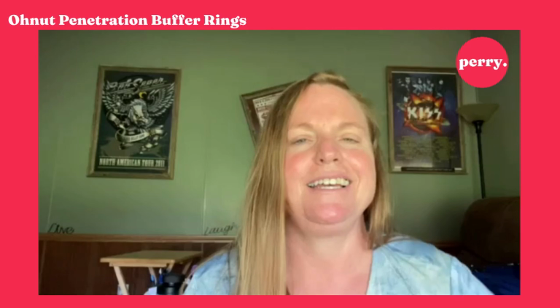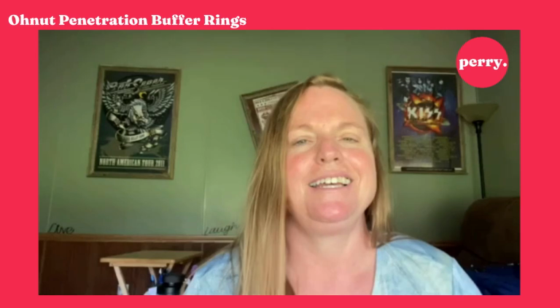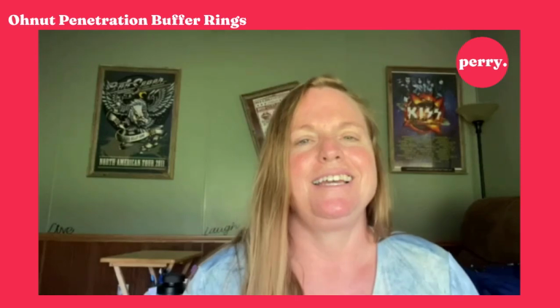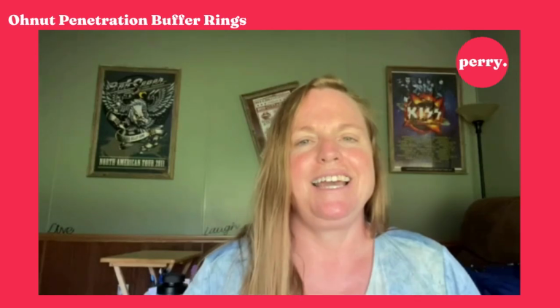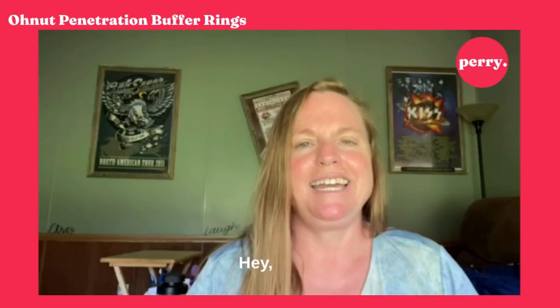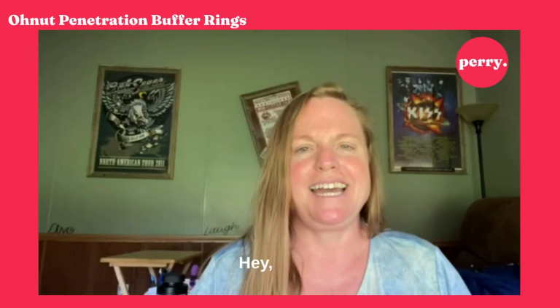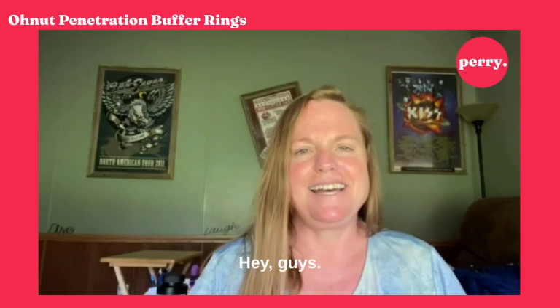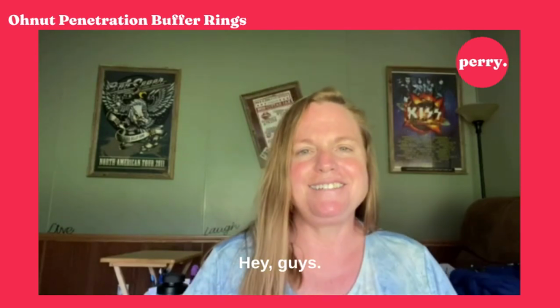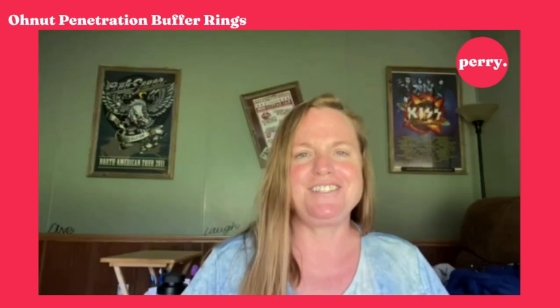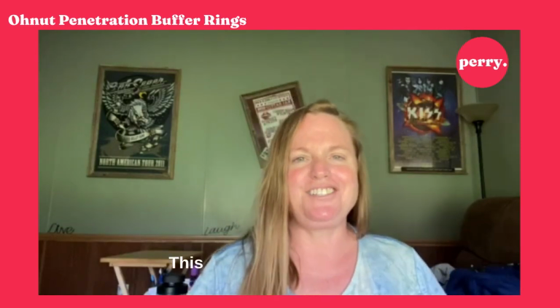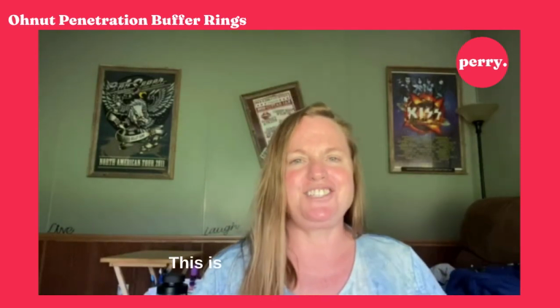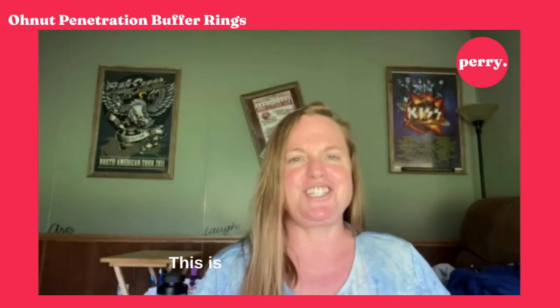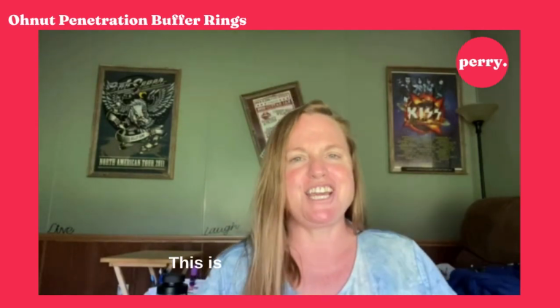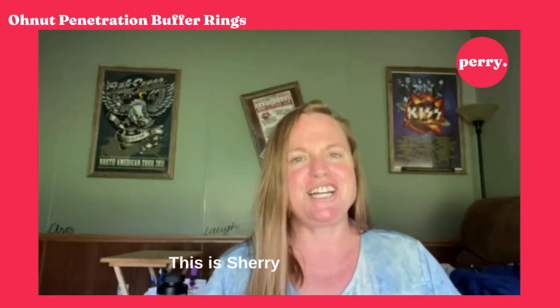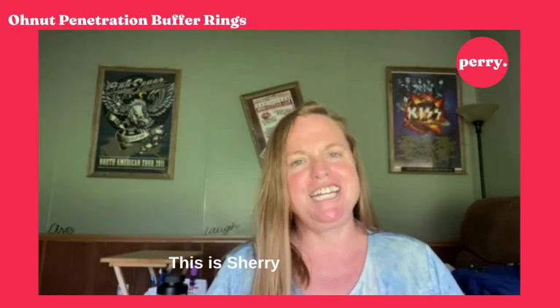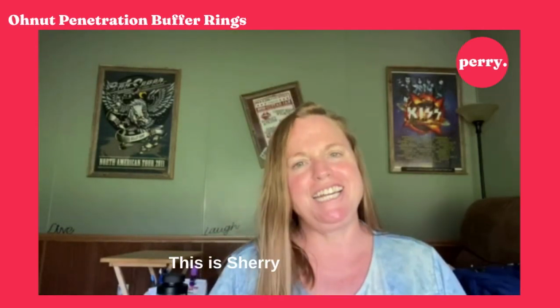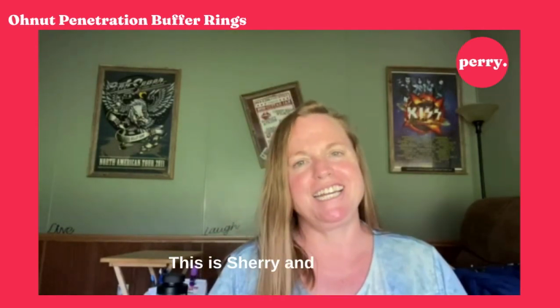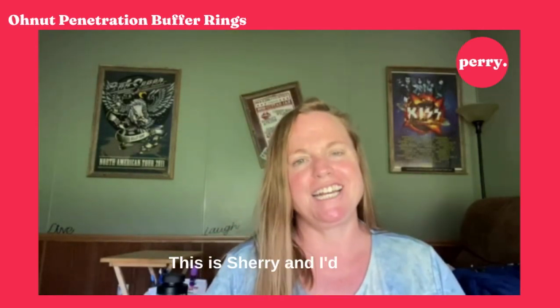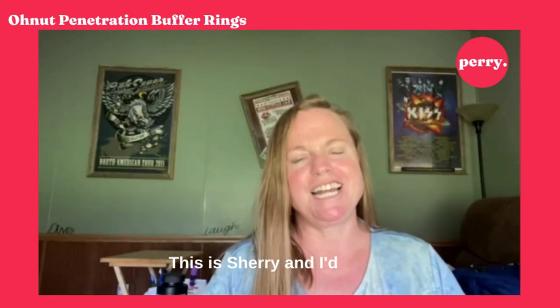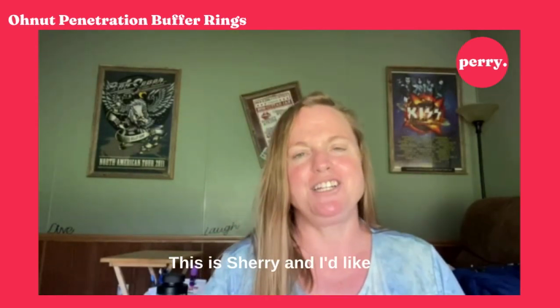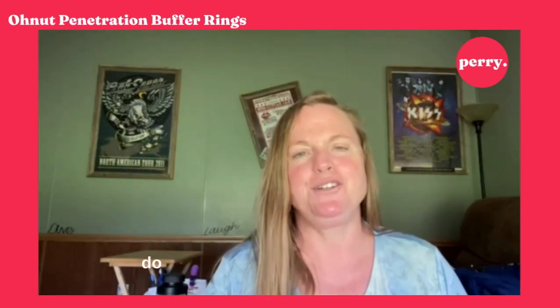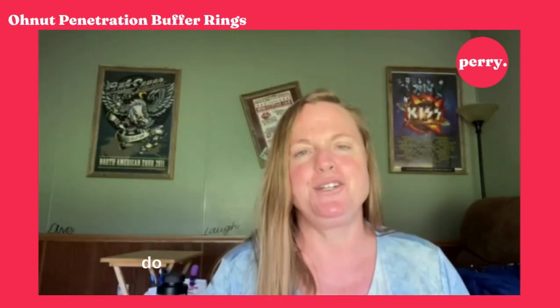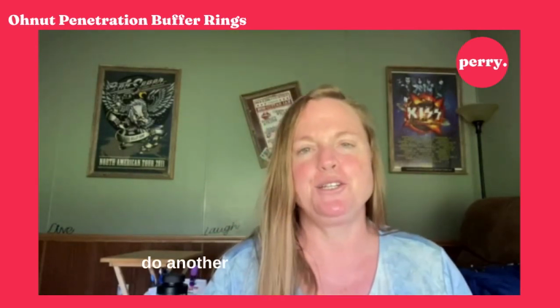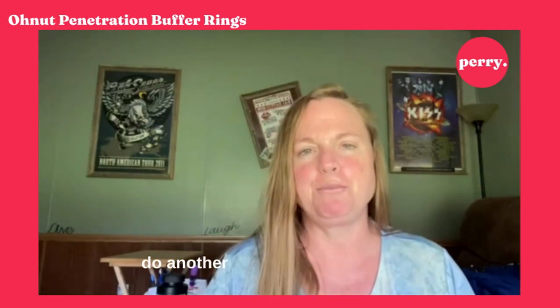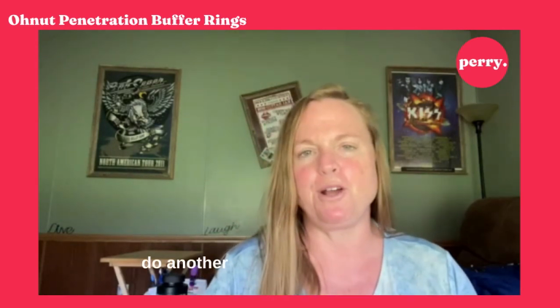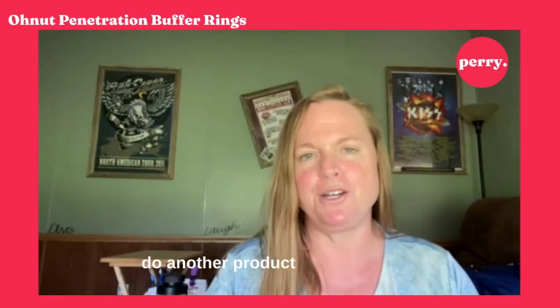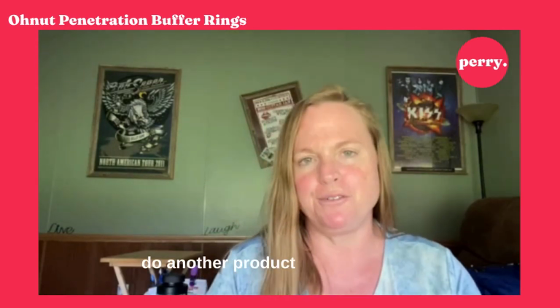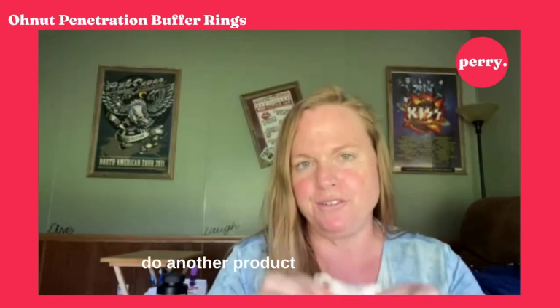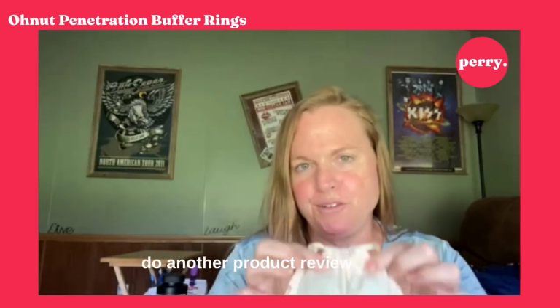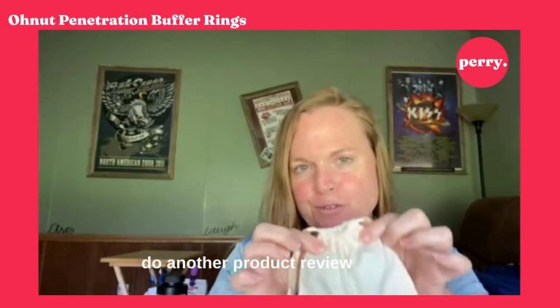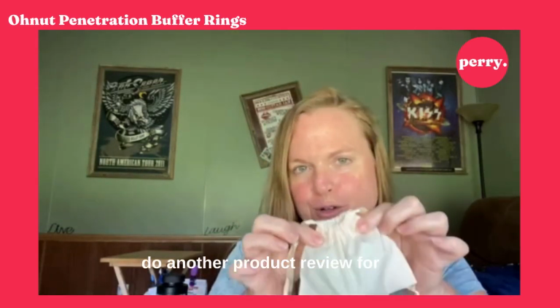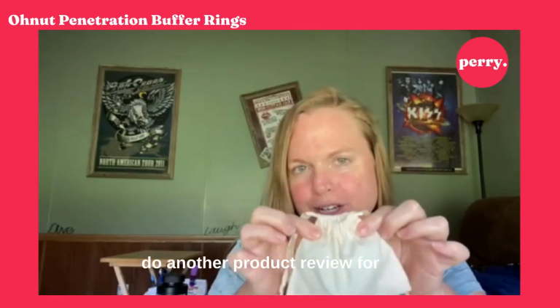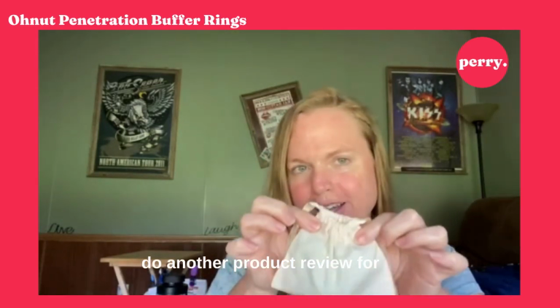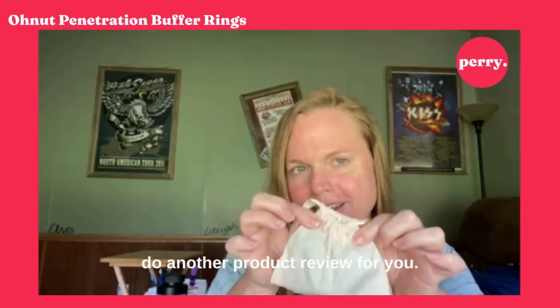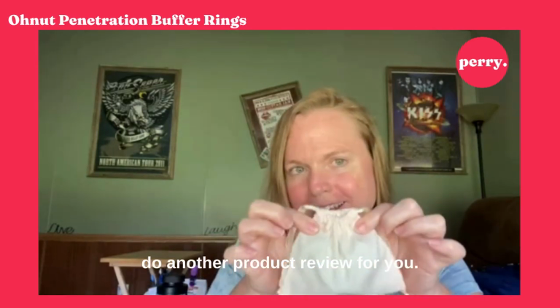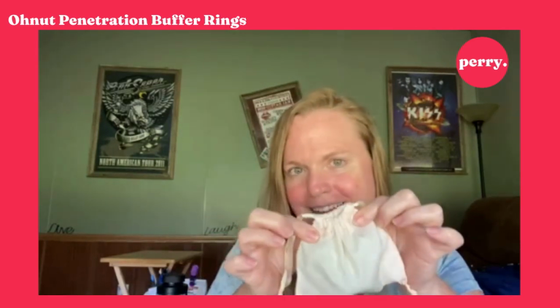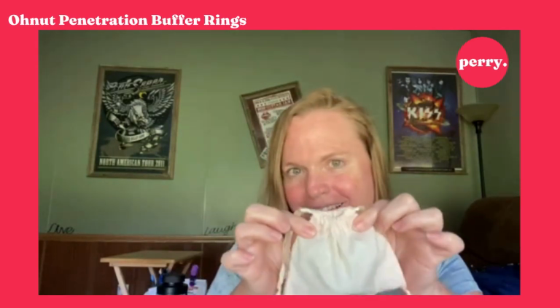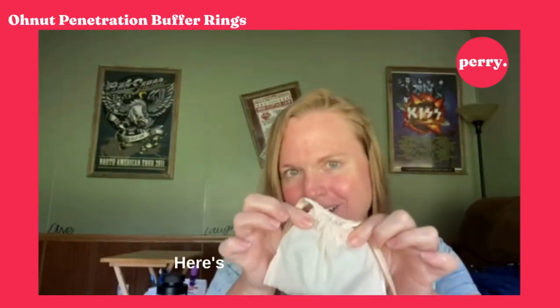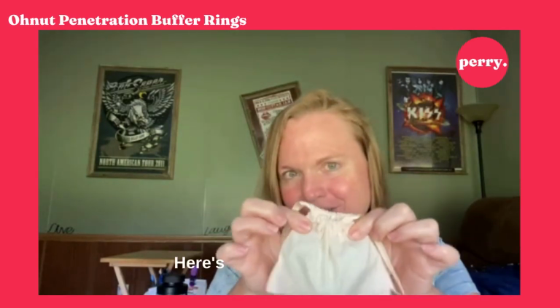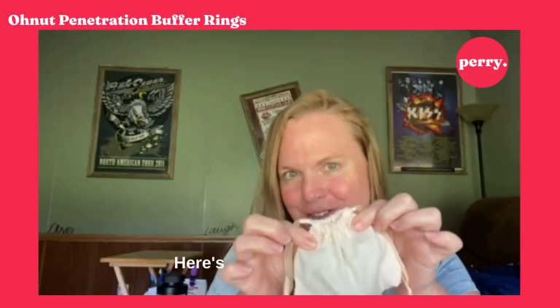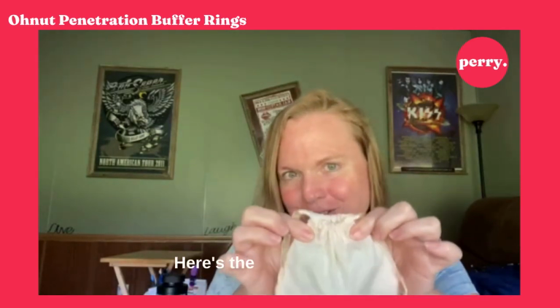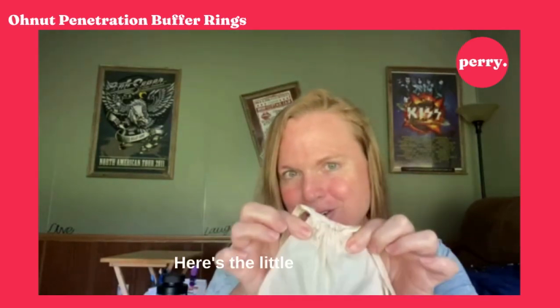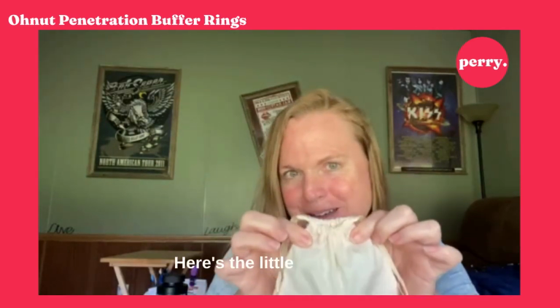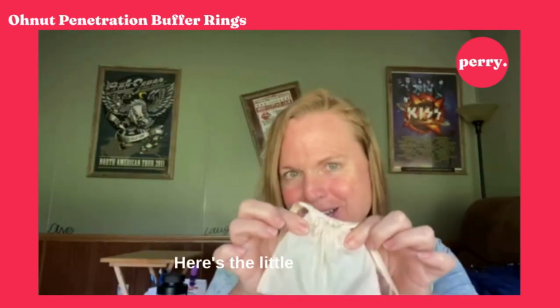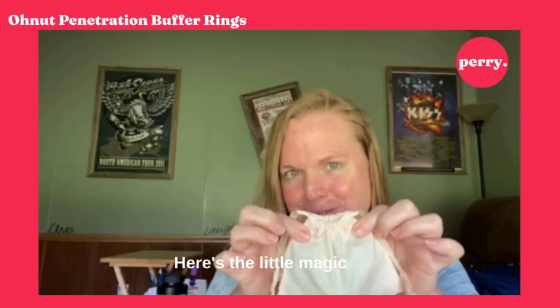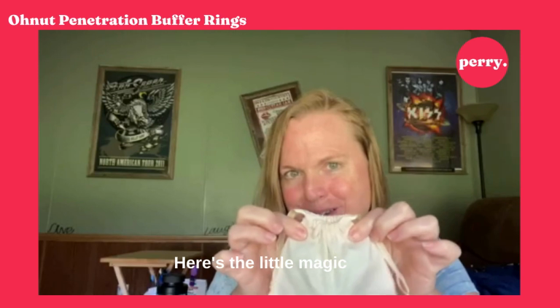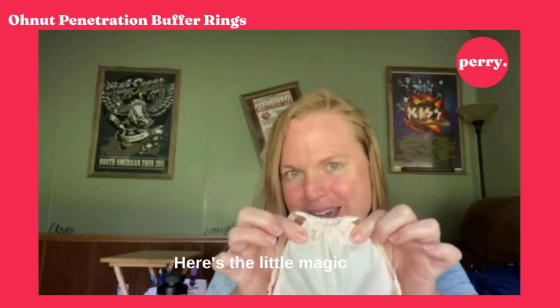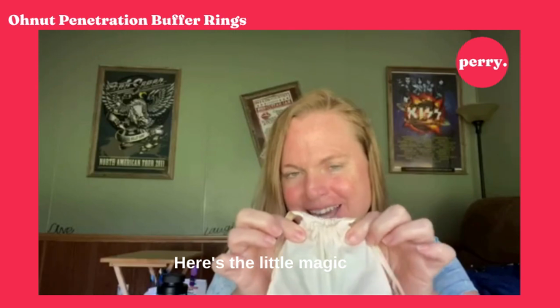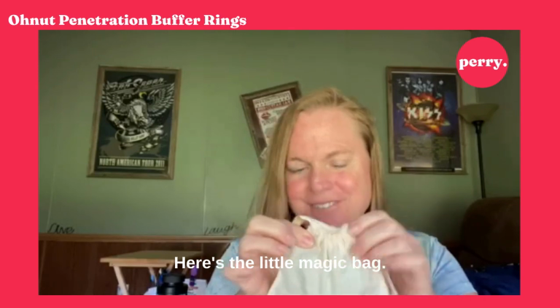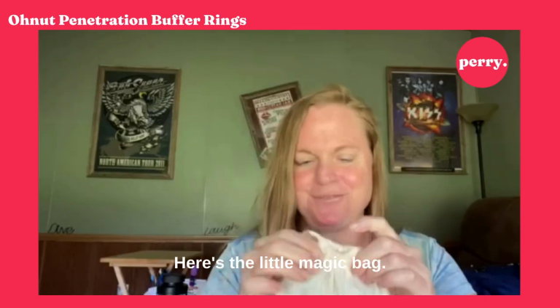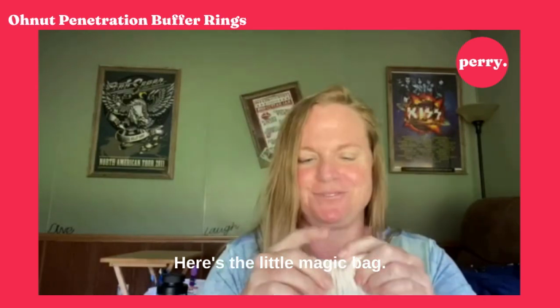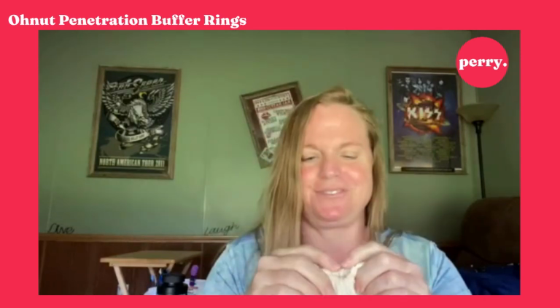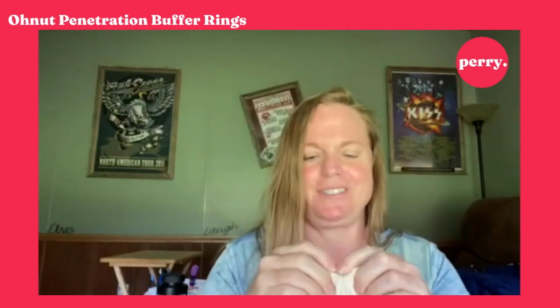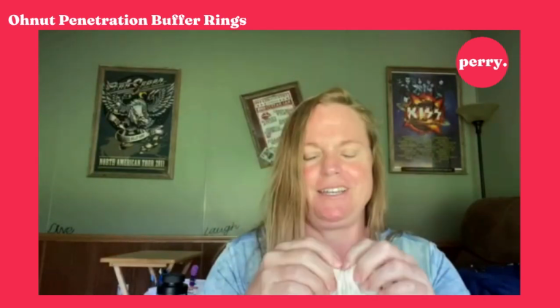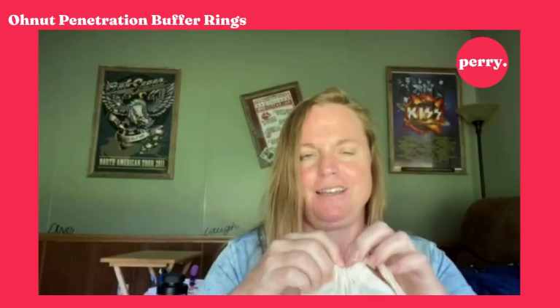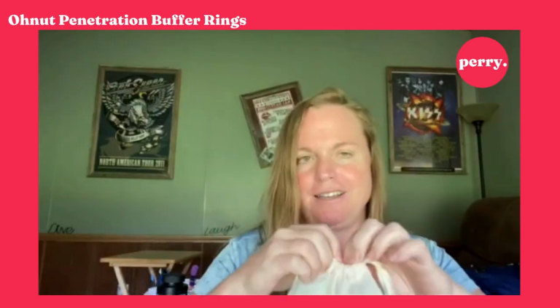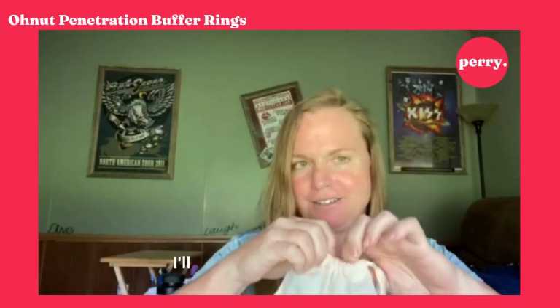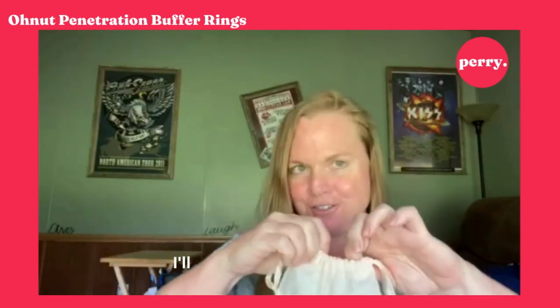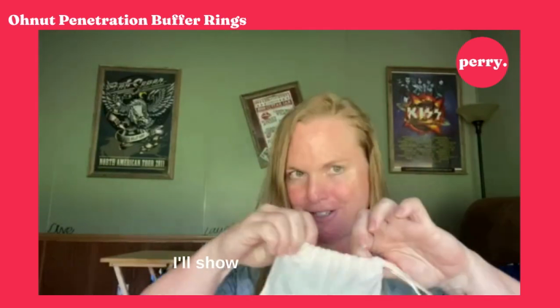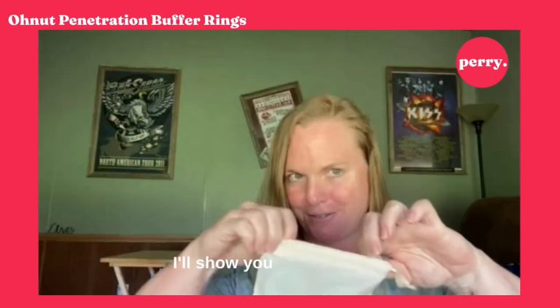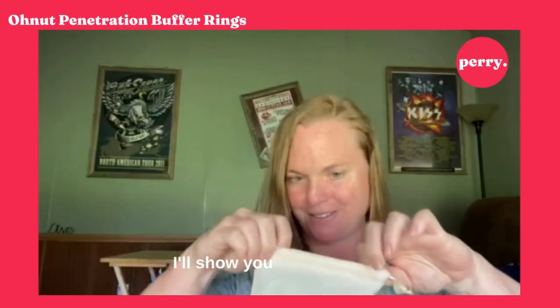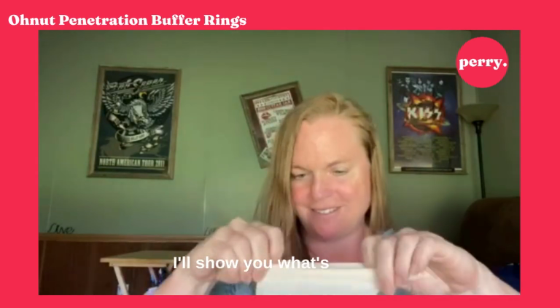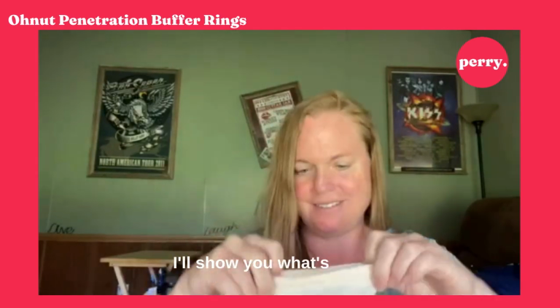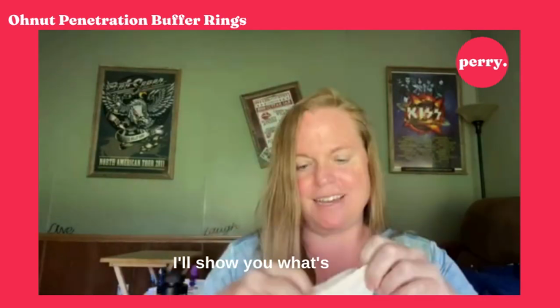Hey guys, this is Sherry and I'd like to do another product review for you. Here's the little magic bag — I'll show you what's inside.